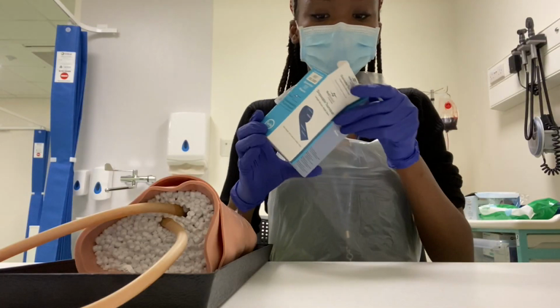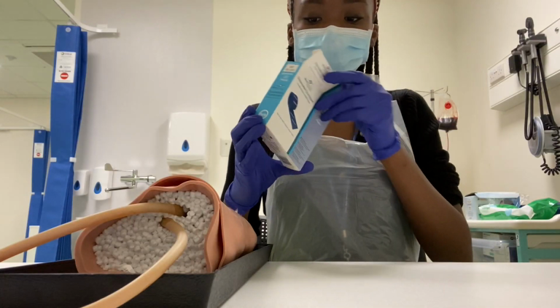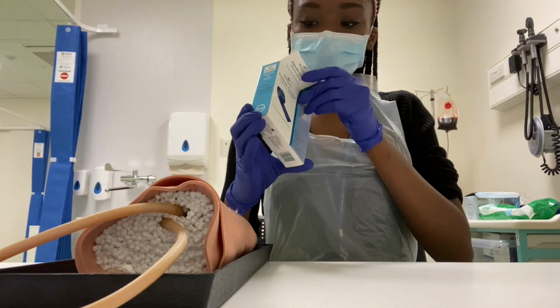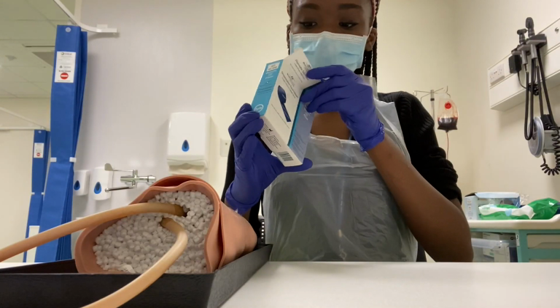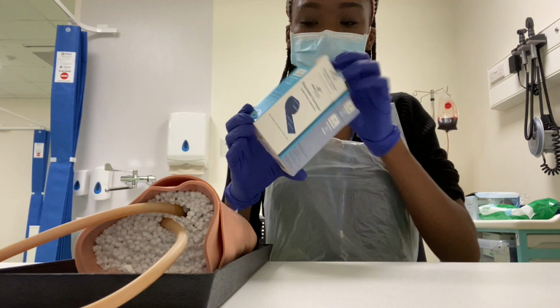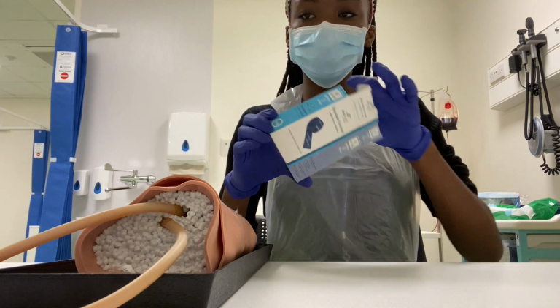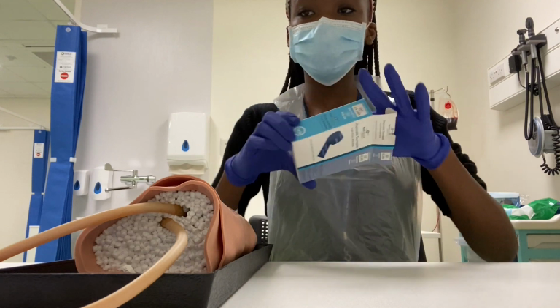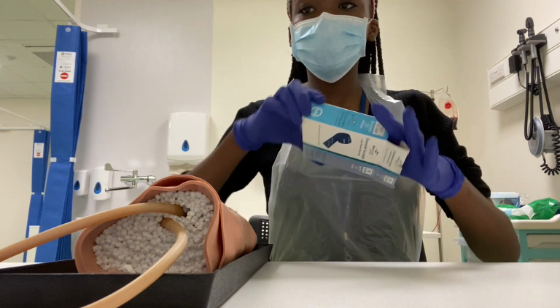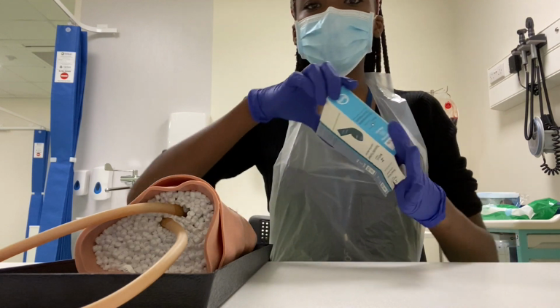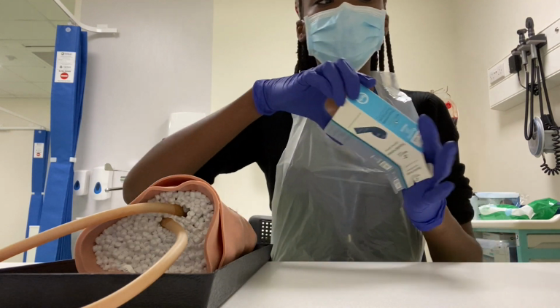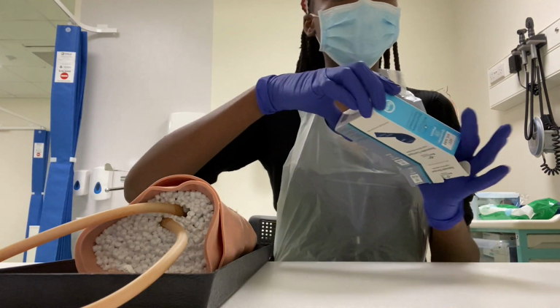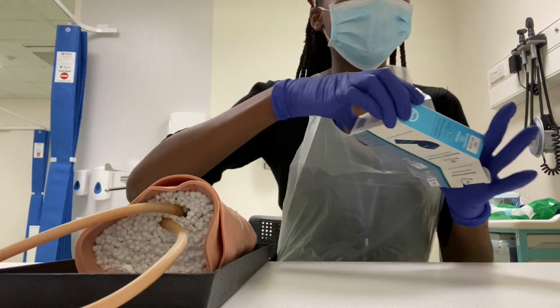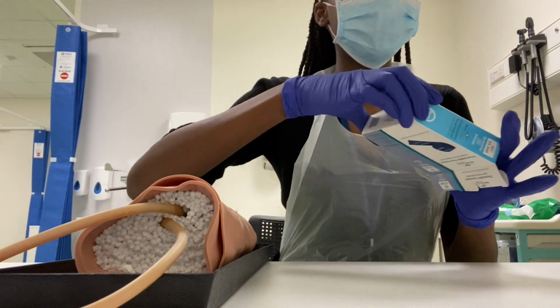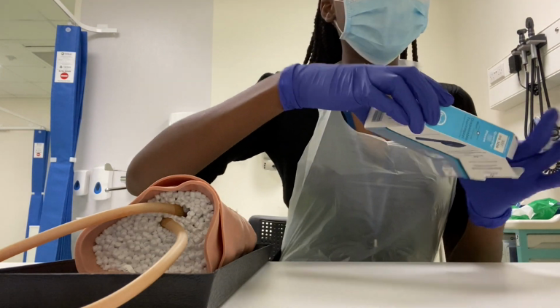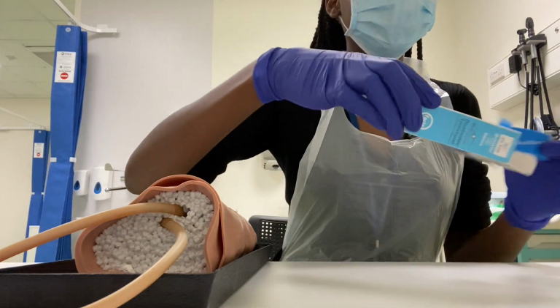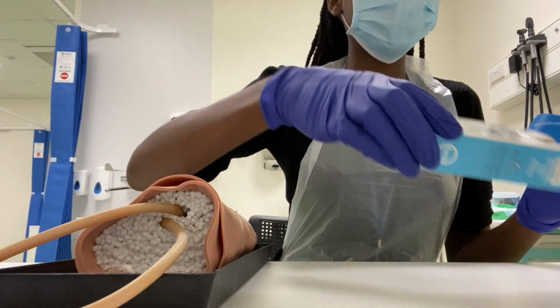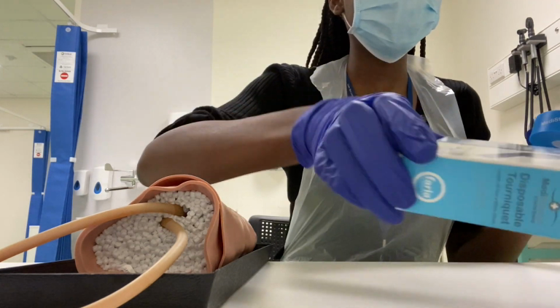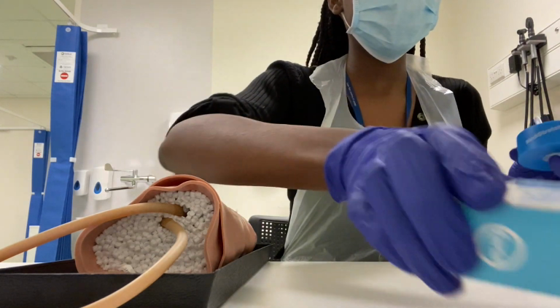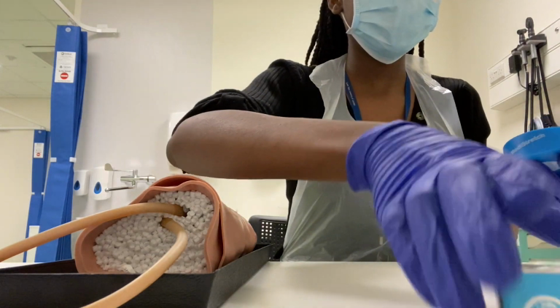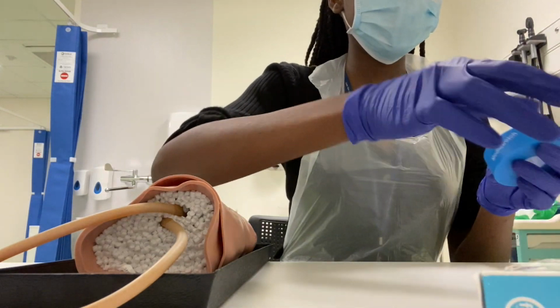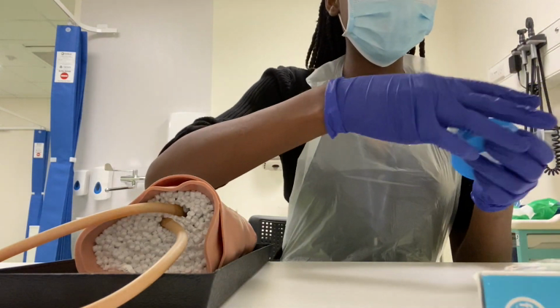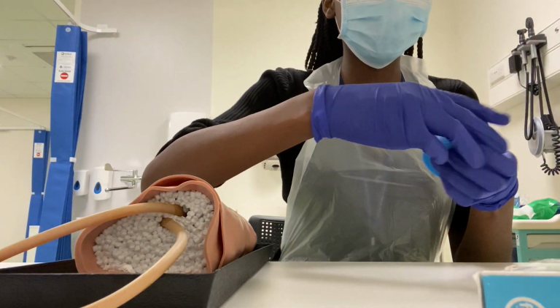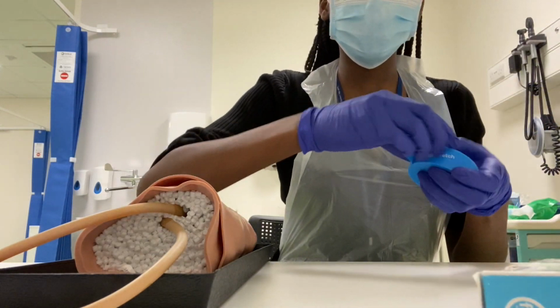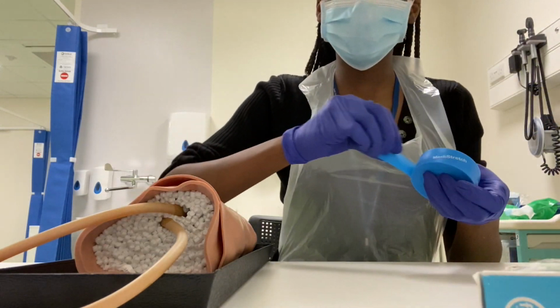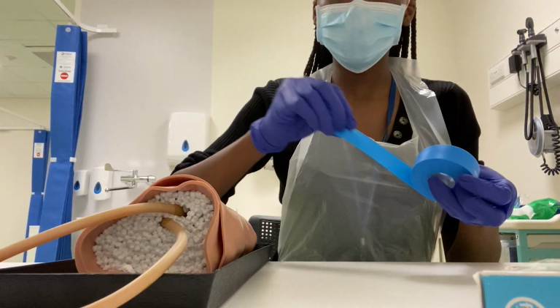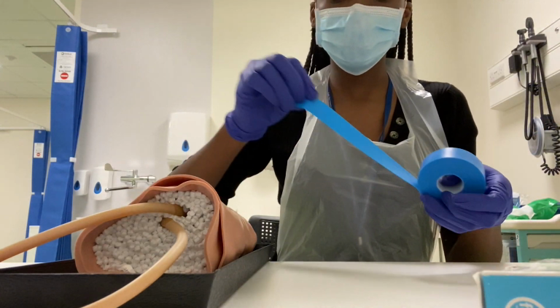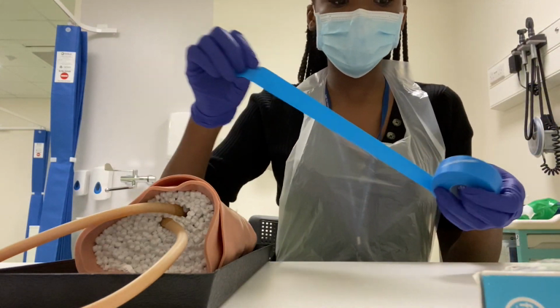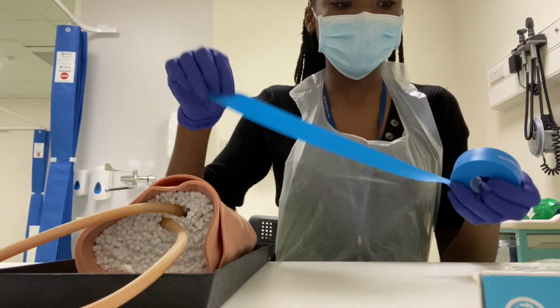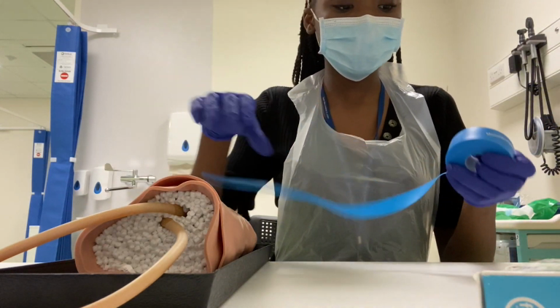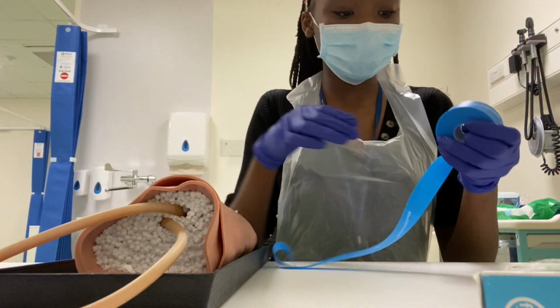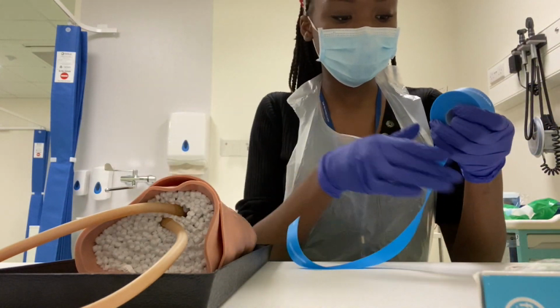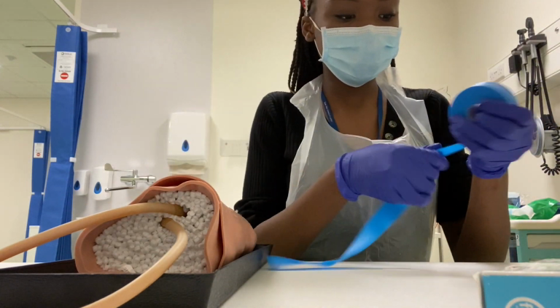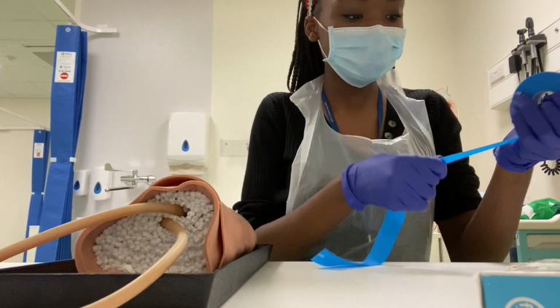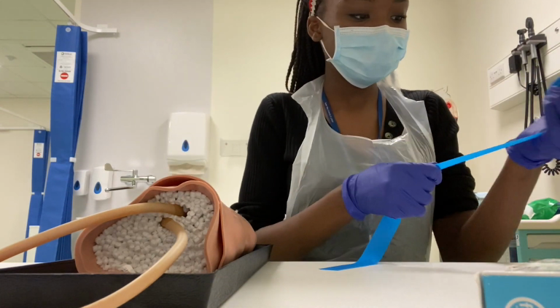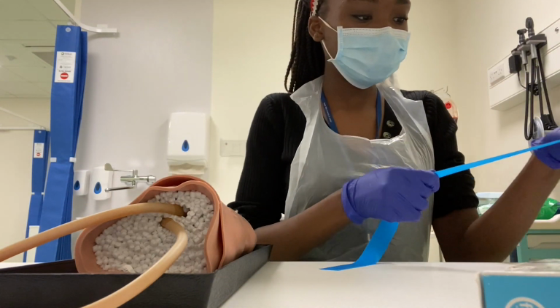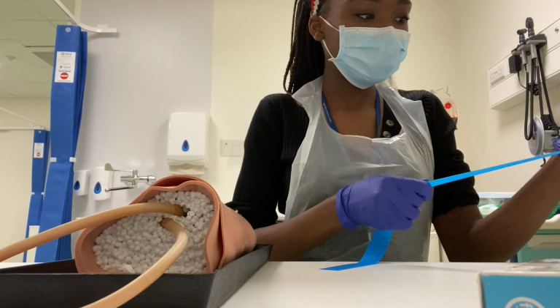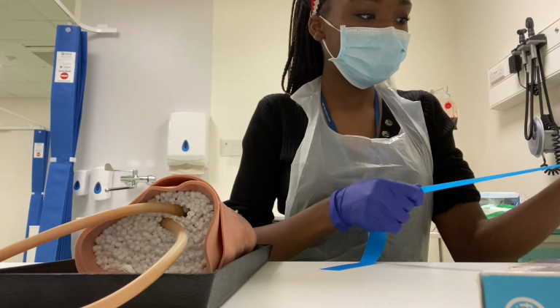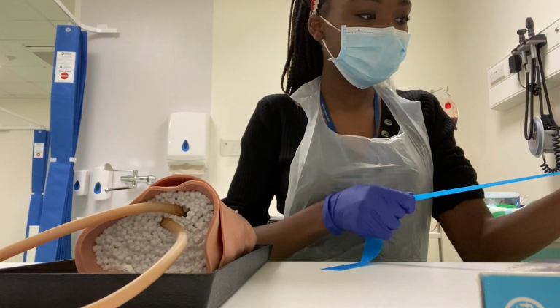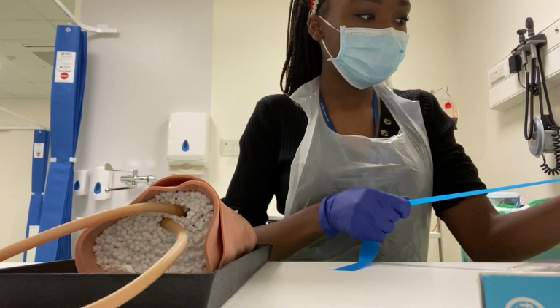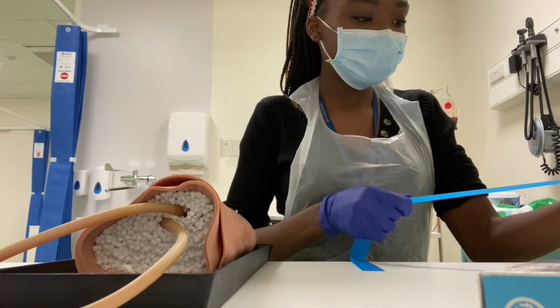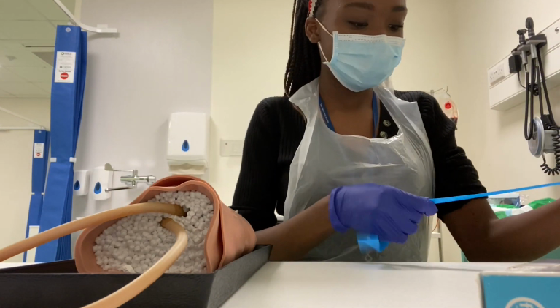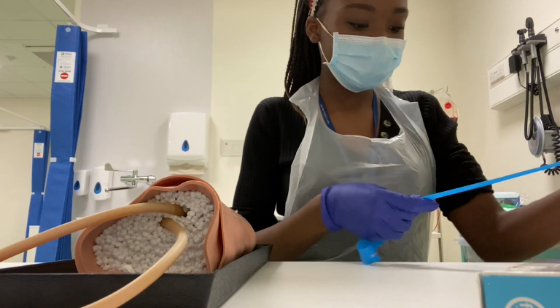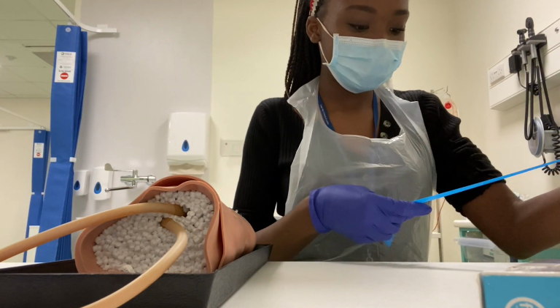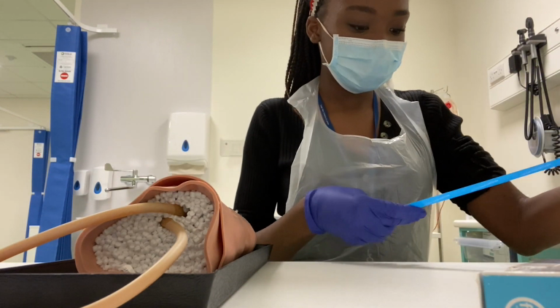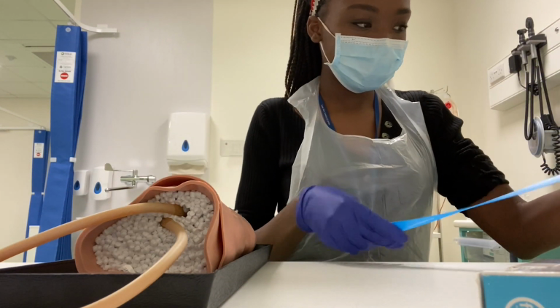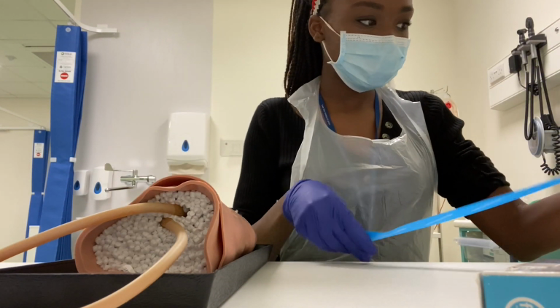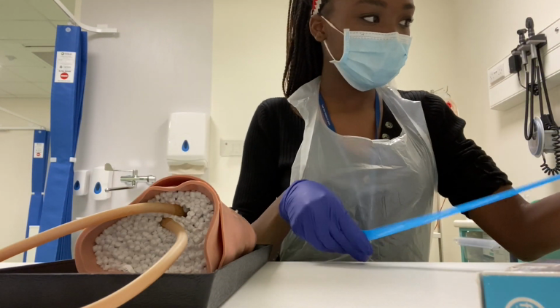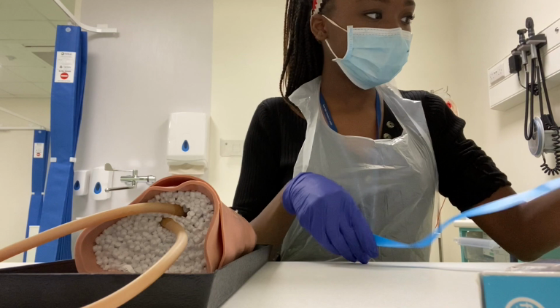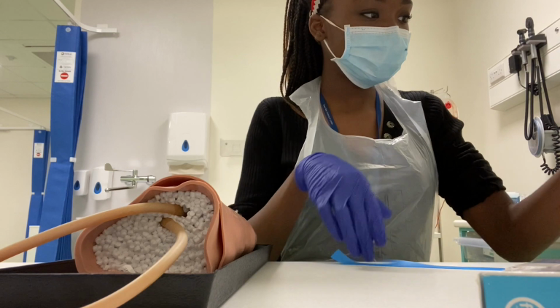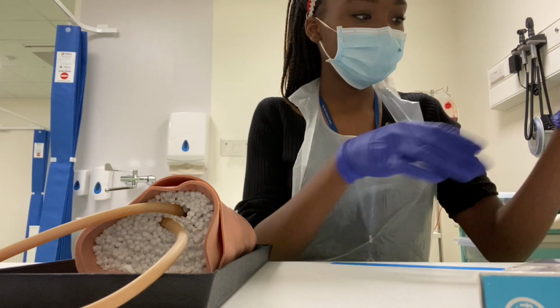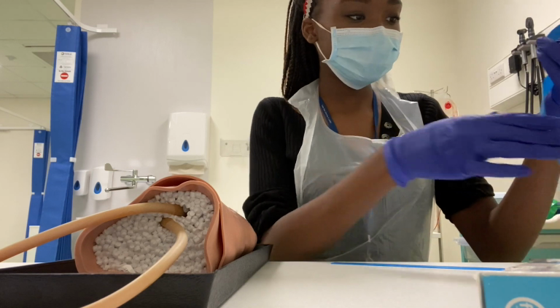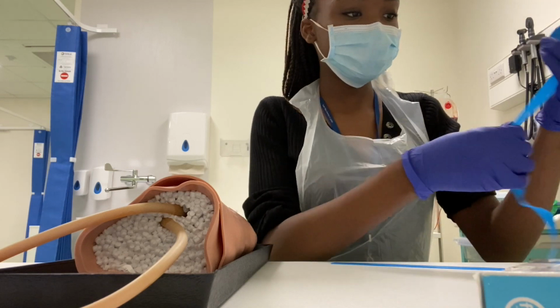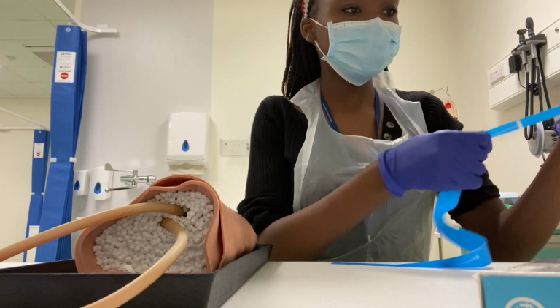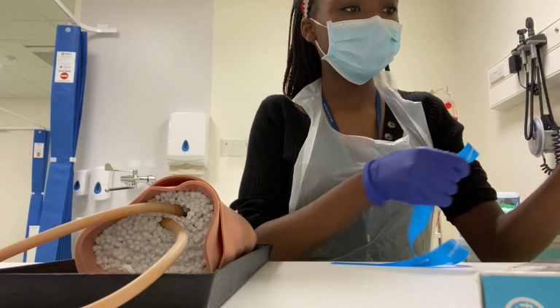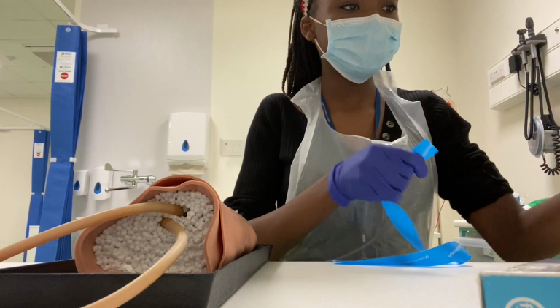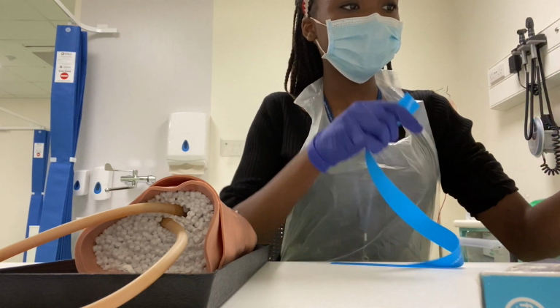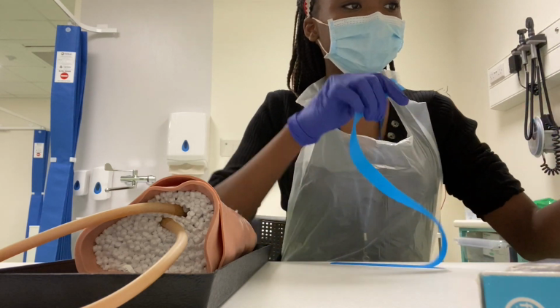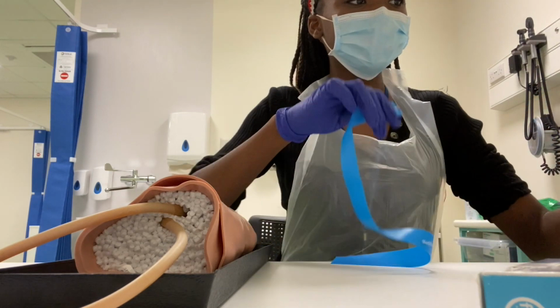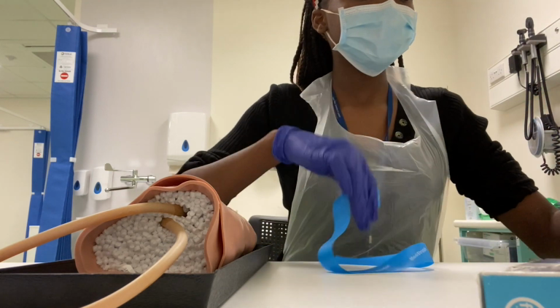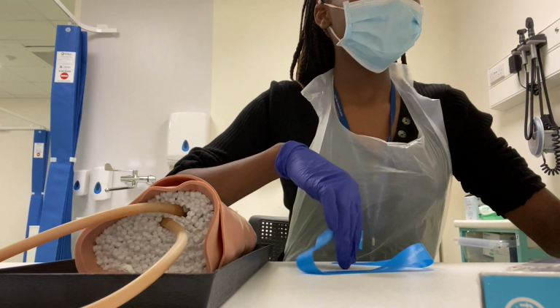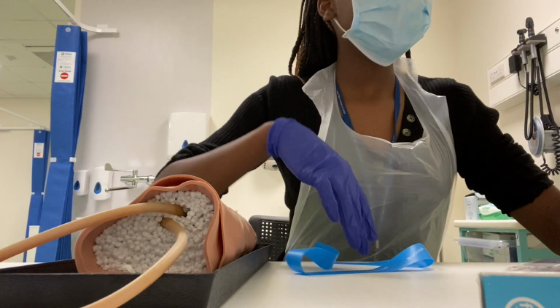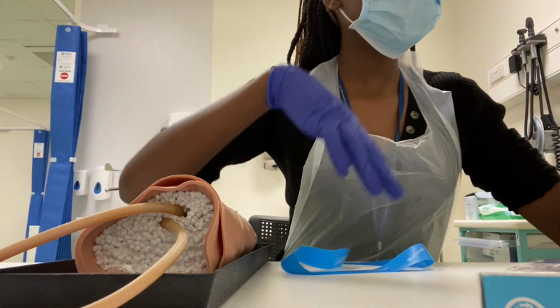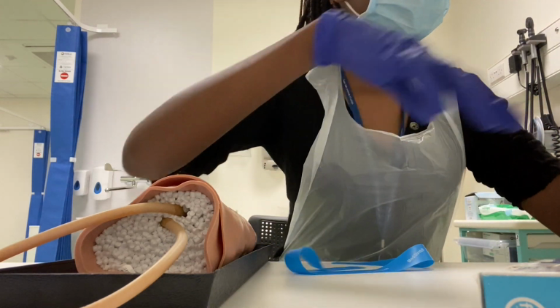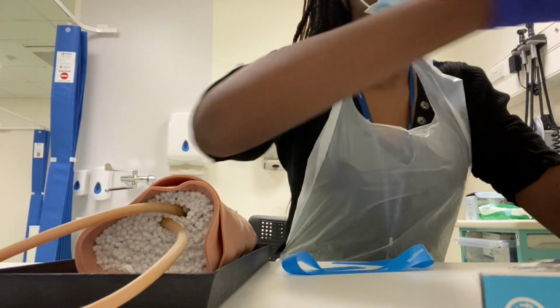First of all, I started by prepping and did some venipuncture and cannulation practice on the mannequin that you can see here.